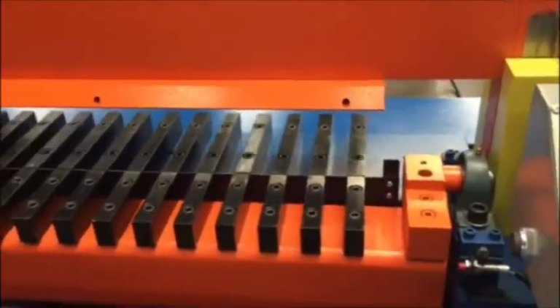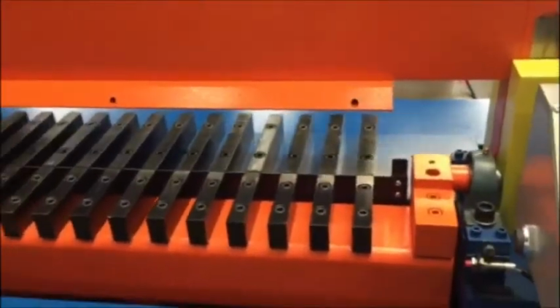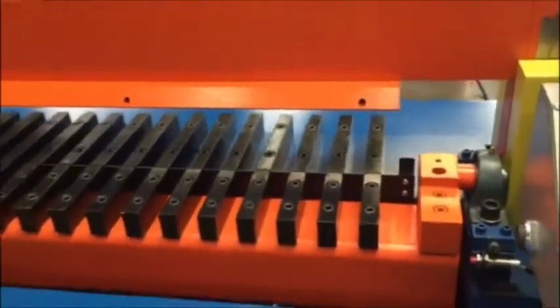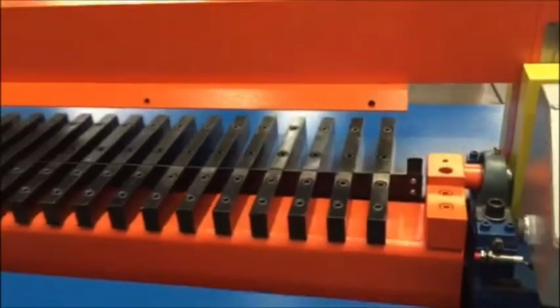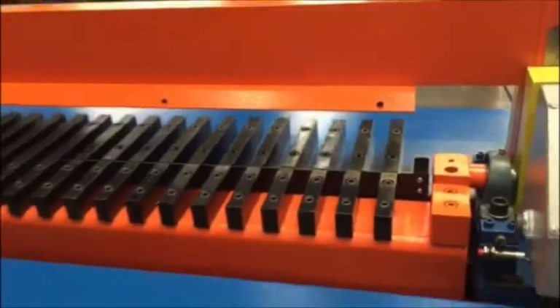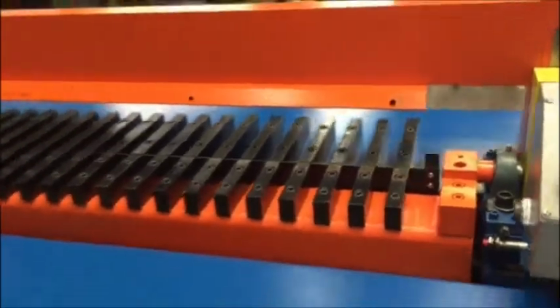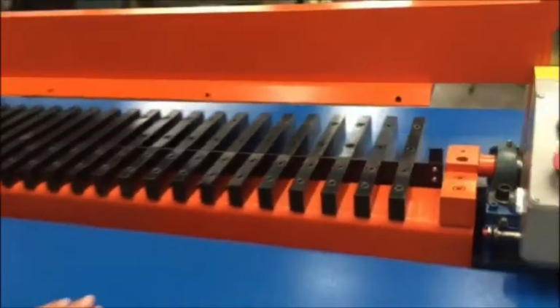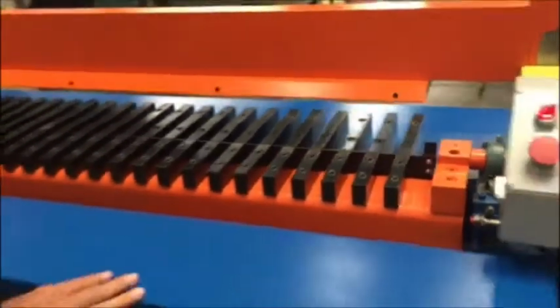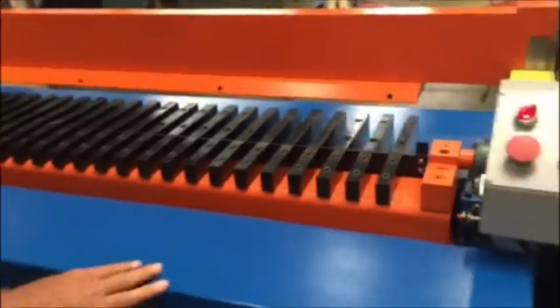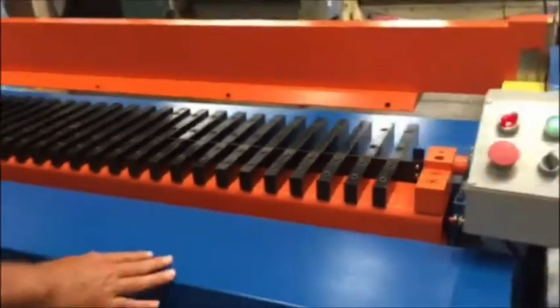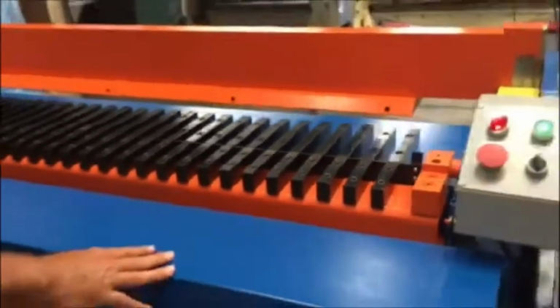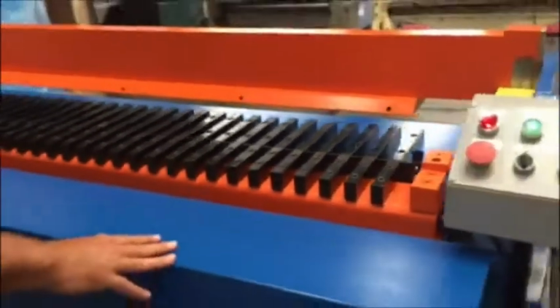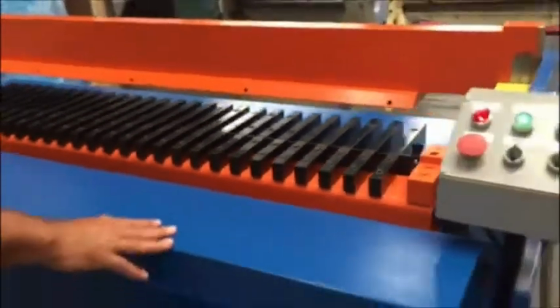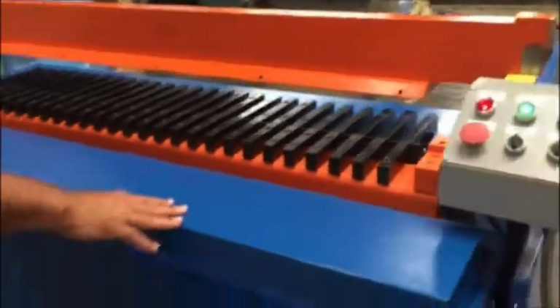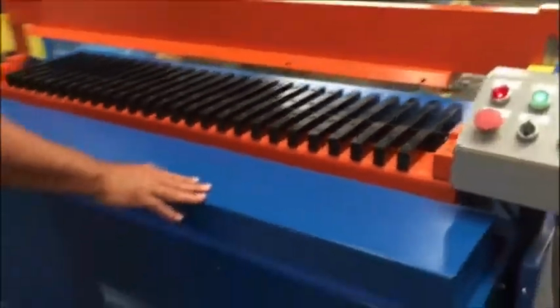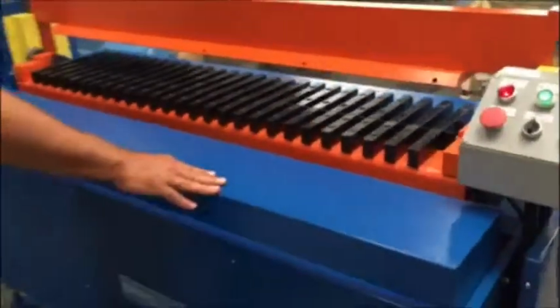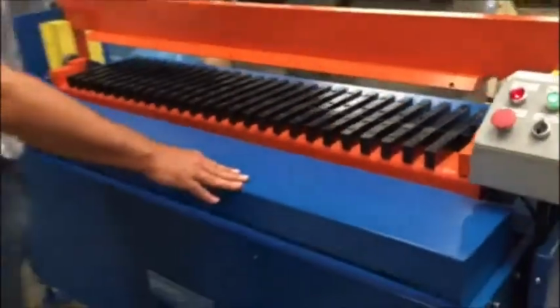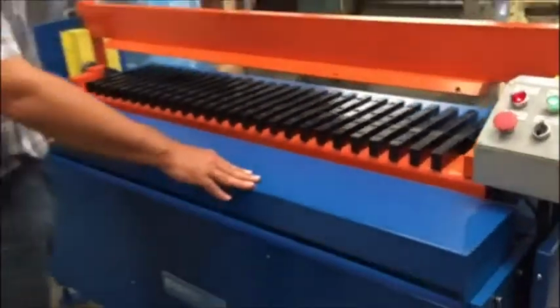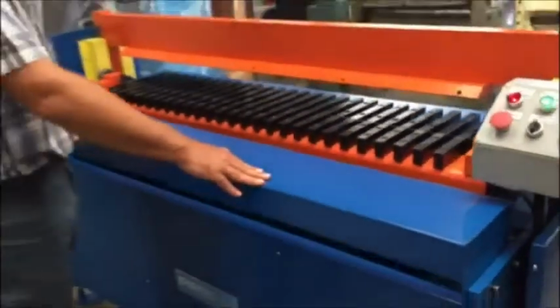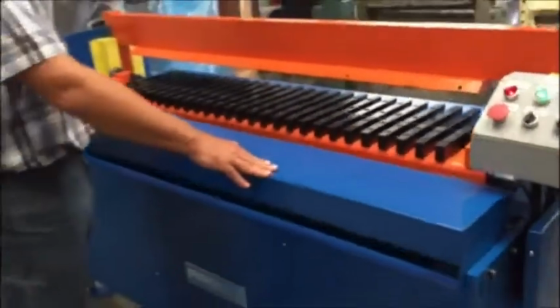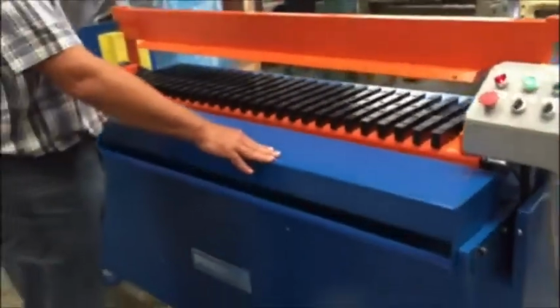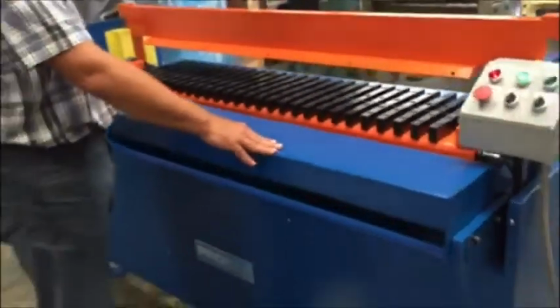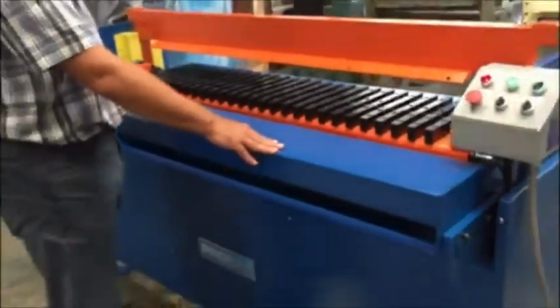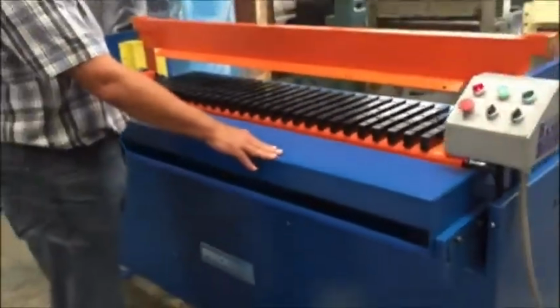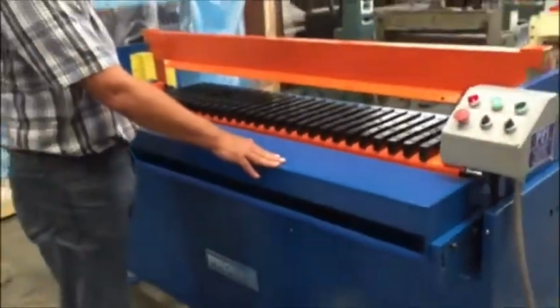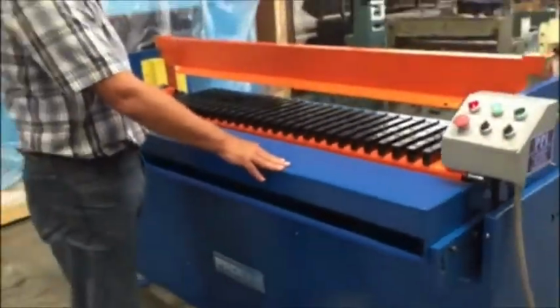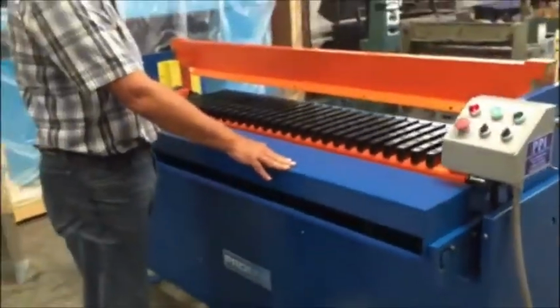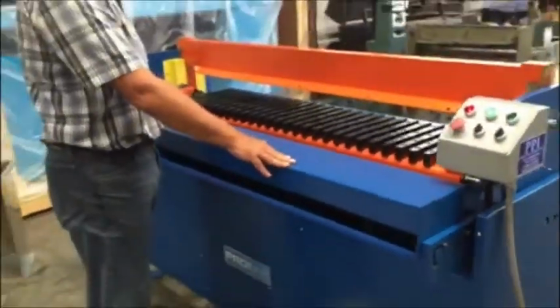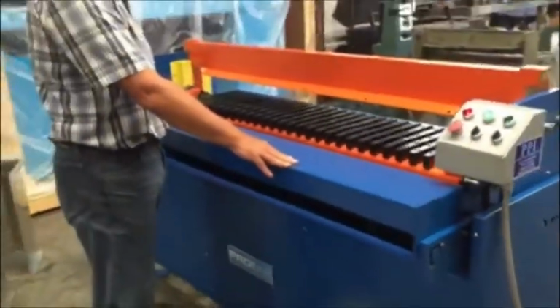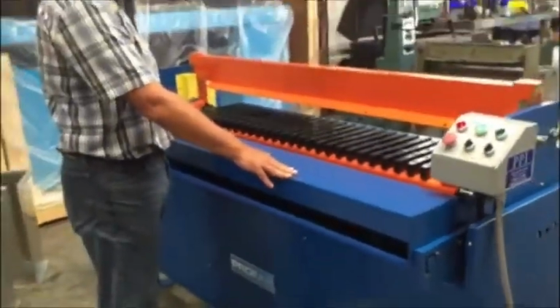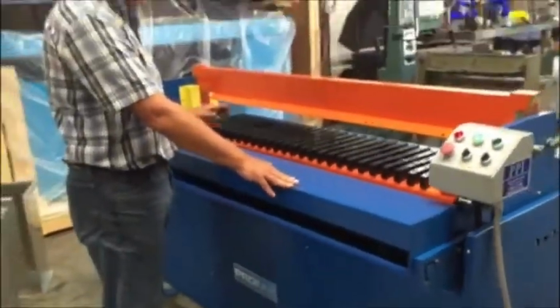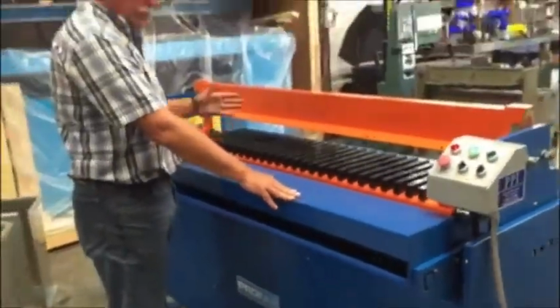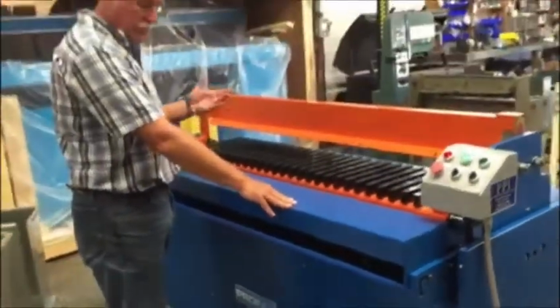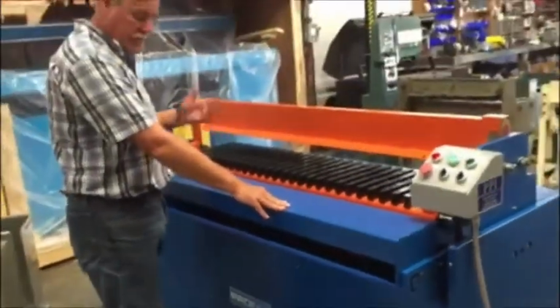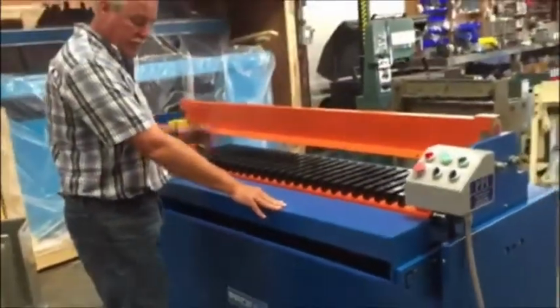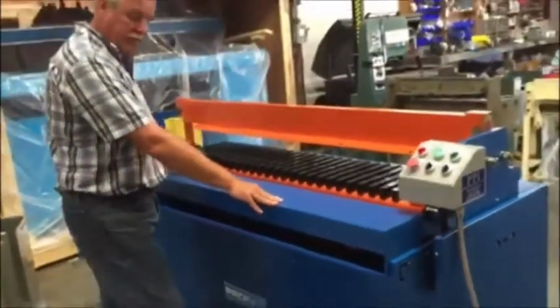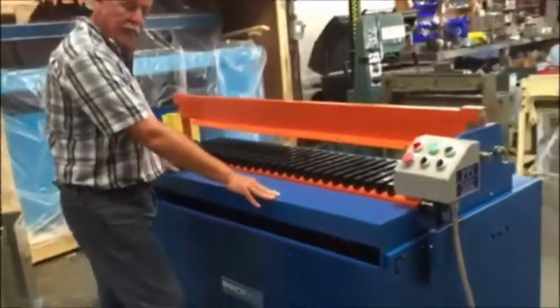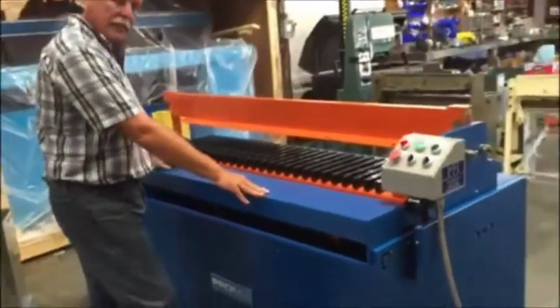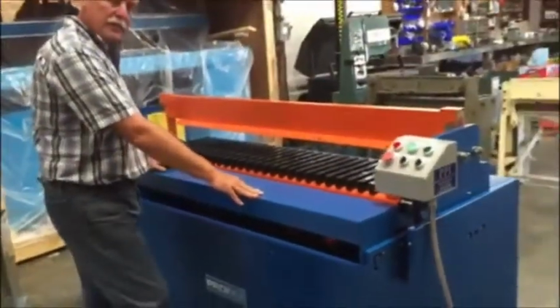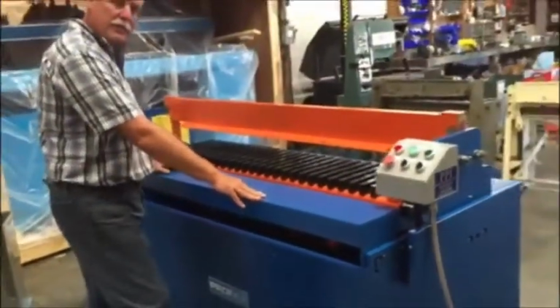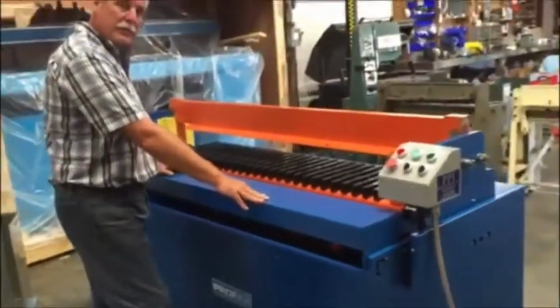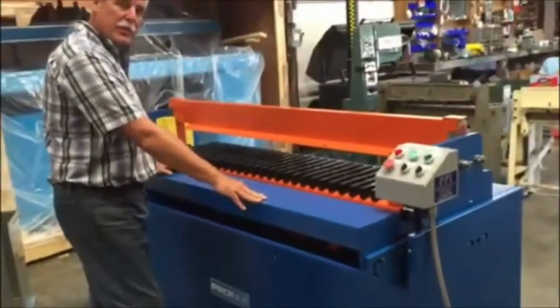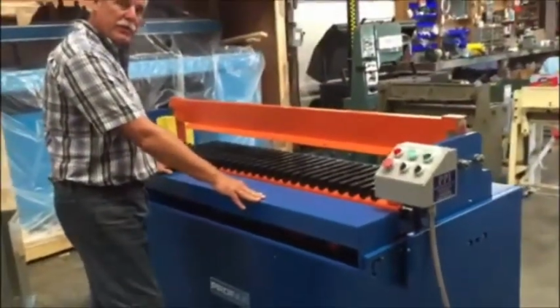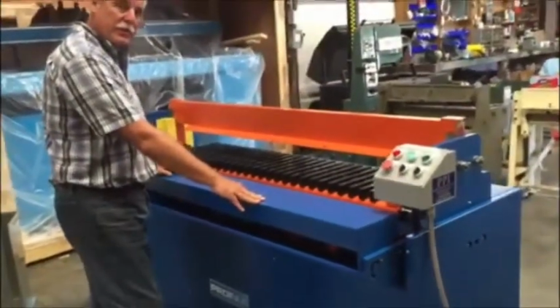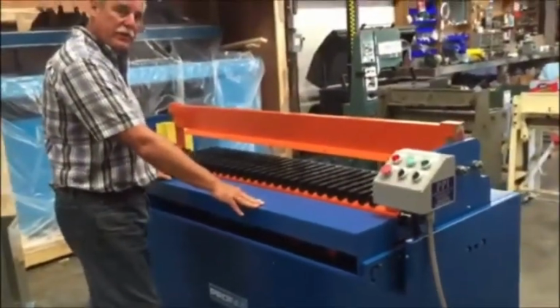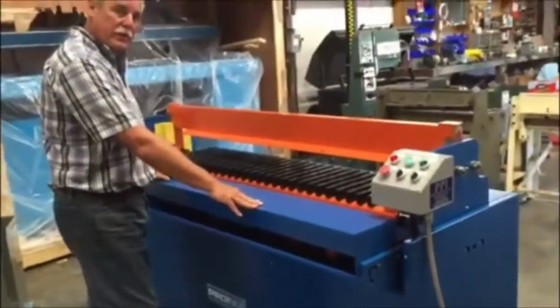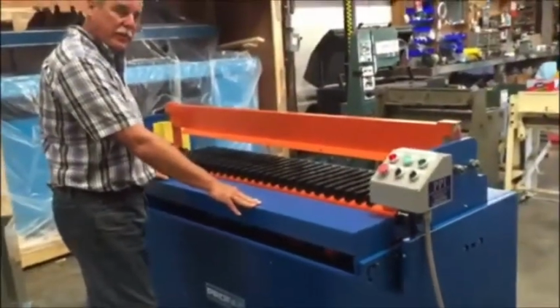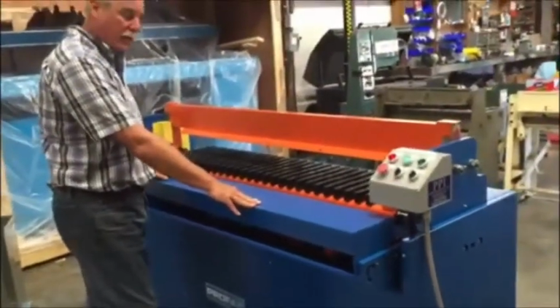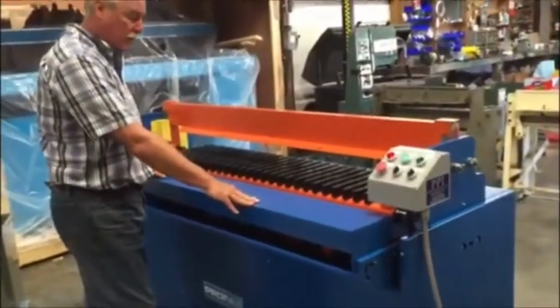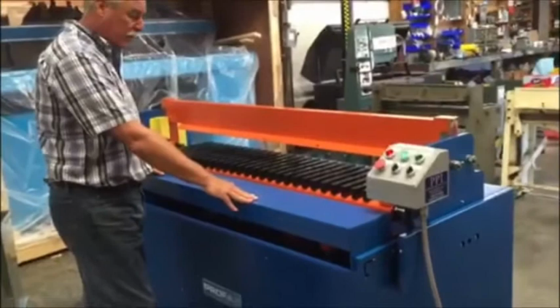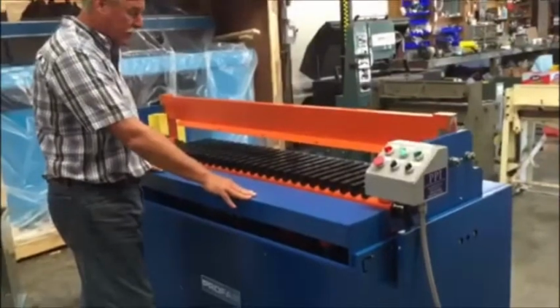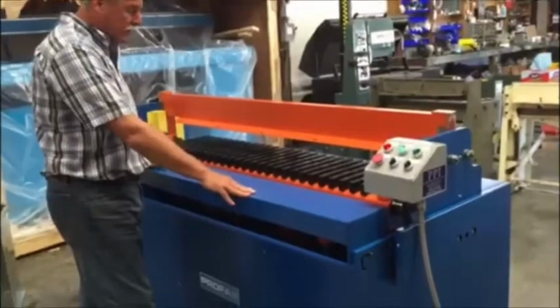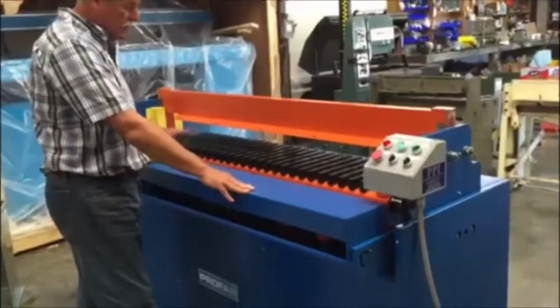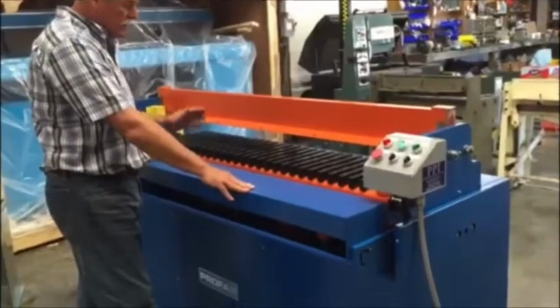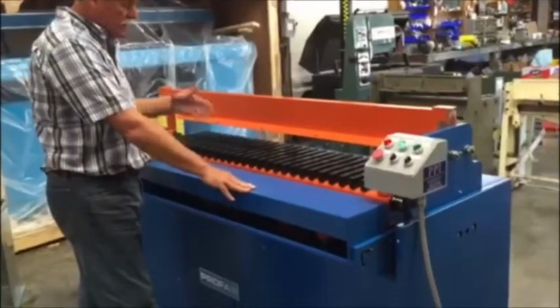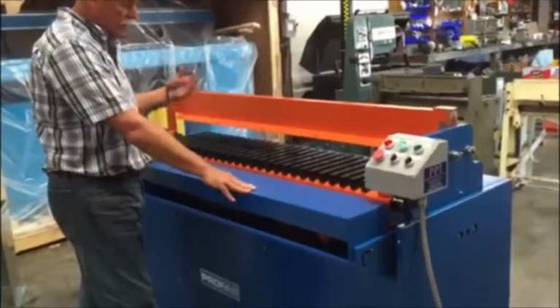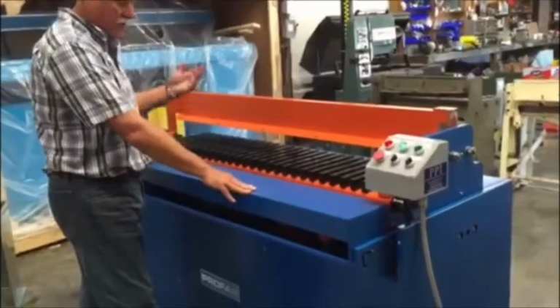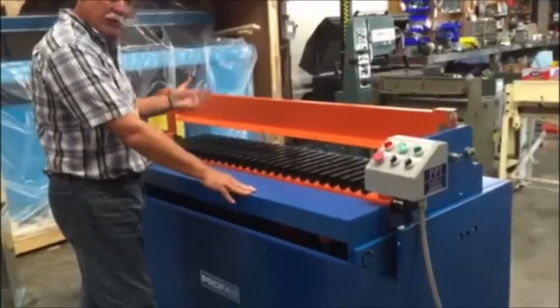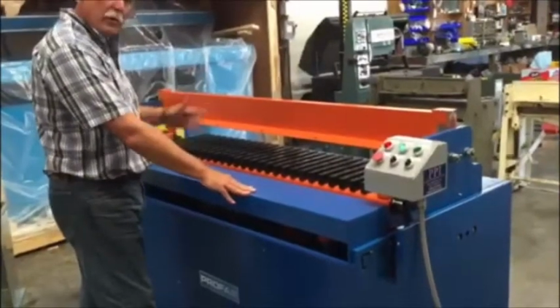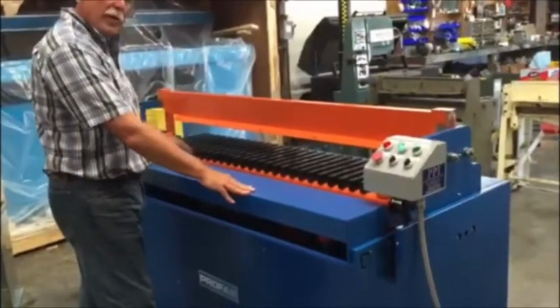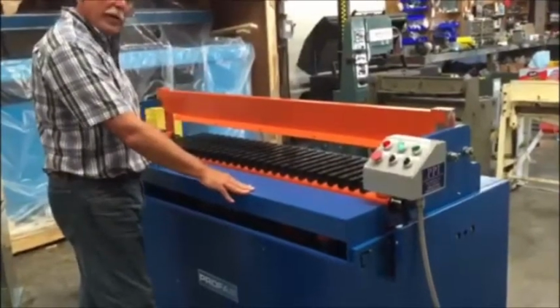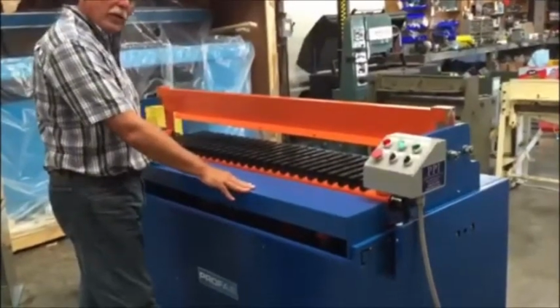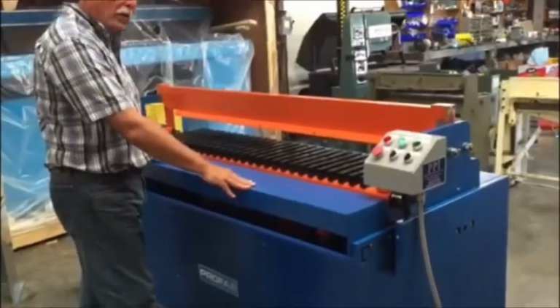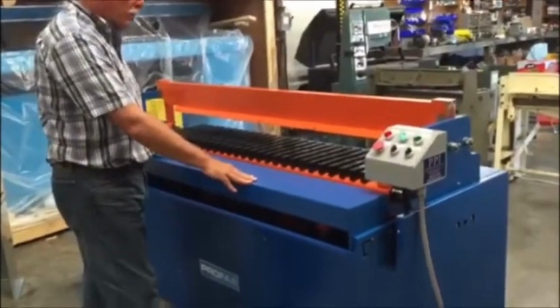For safety, we put in a circuit so that anytime you step off the foot pedal, the machine will go back home.